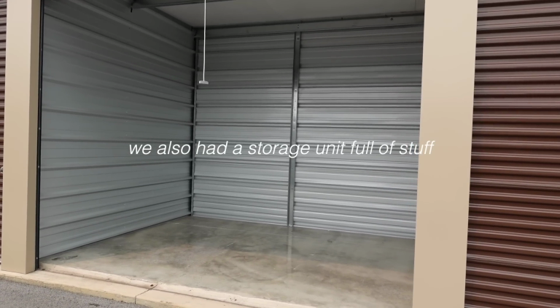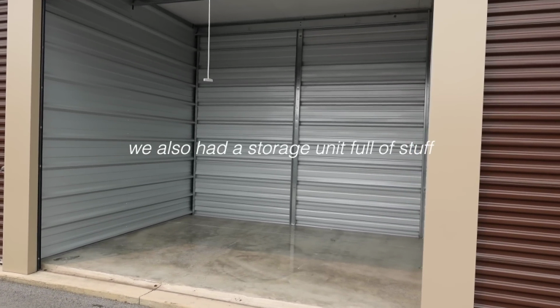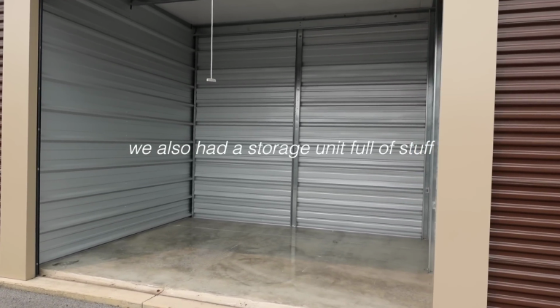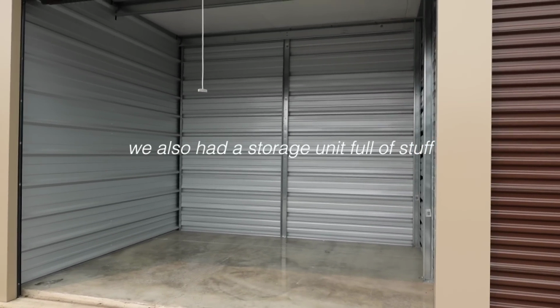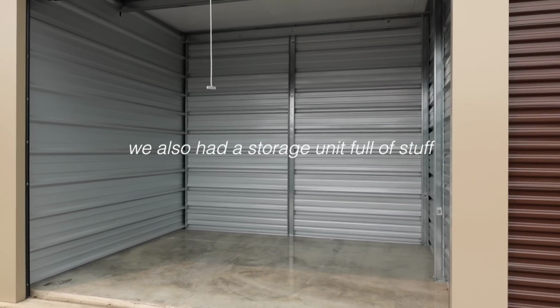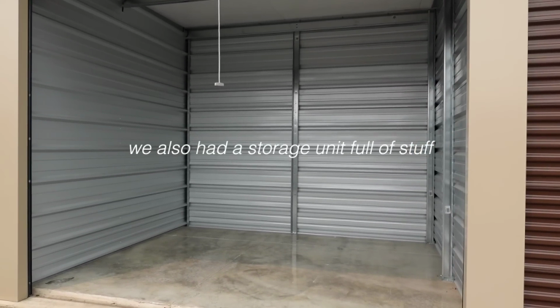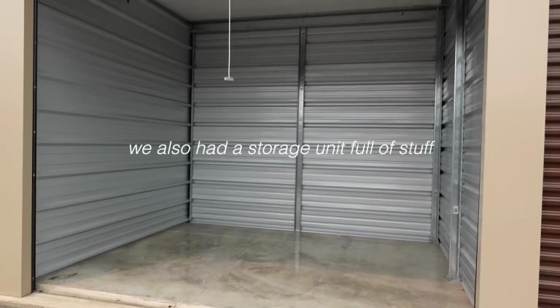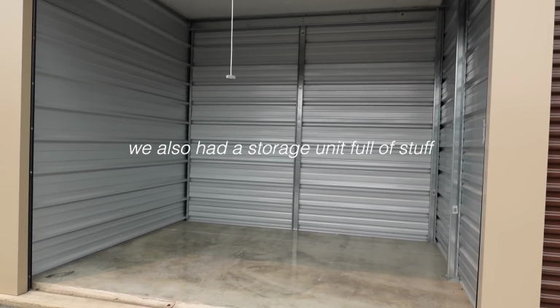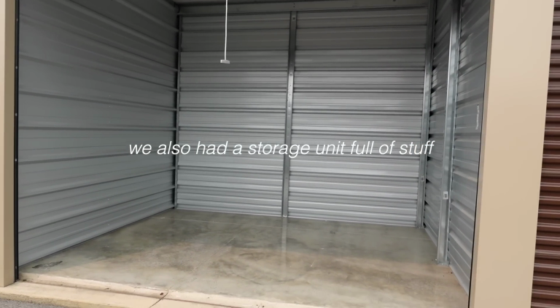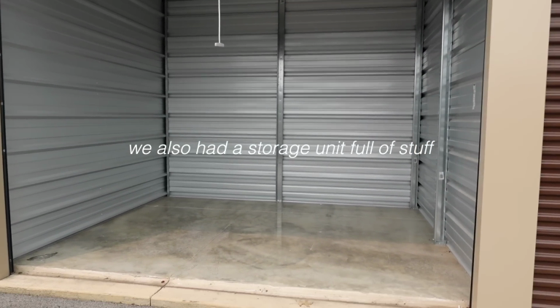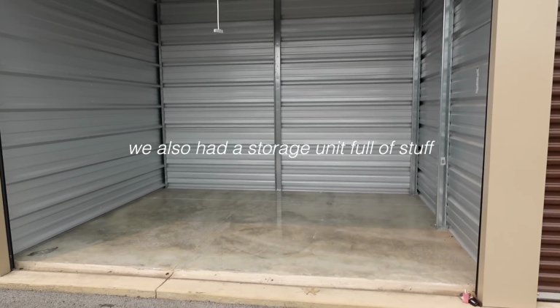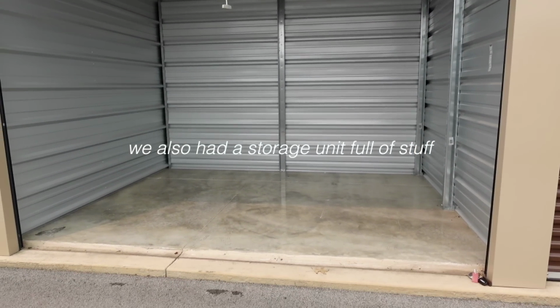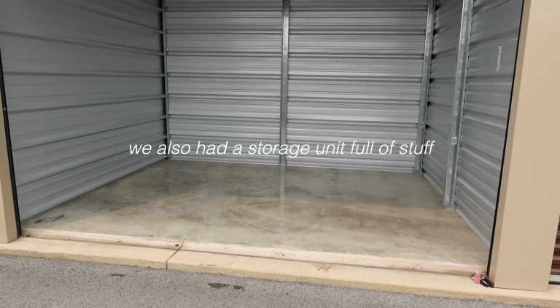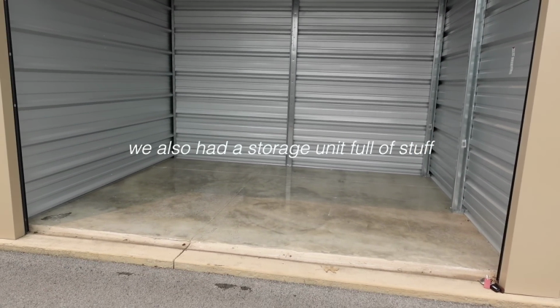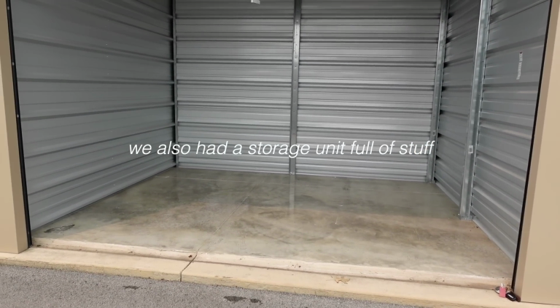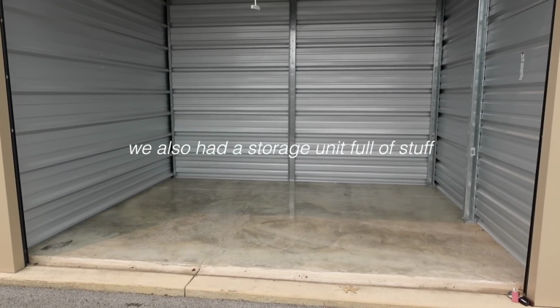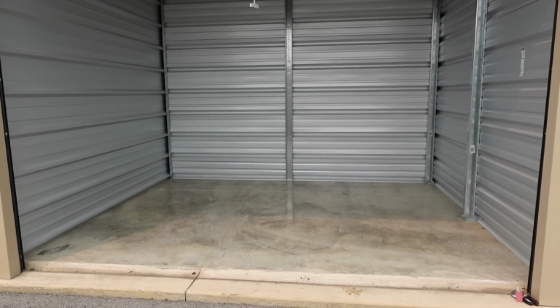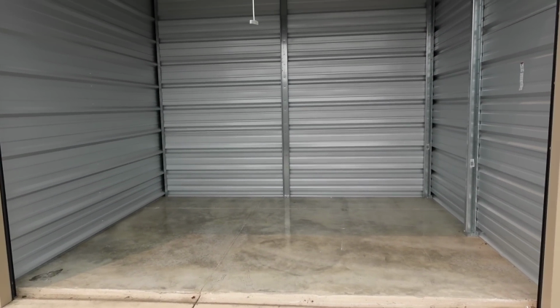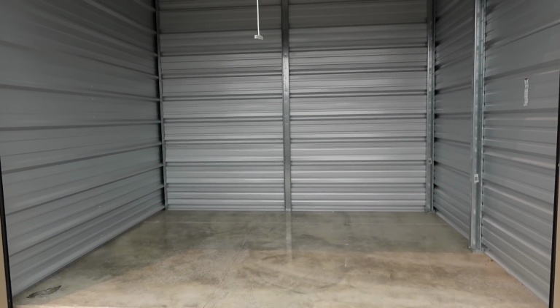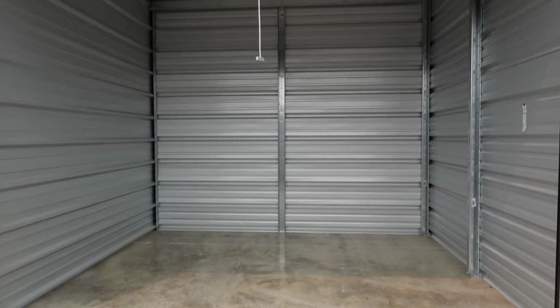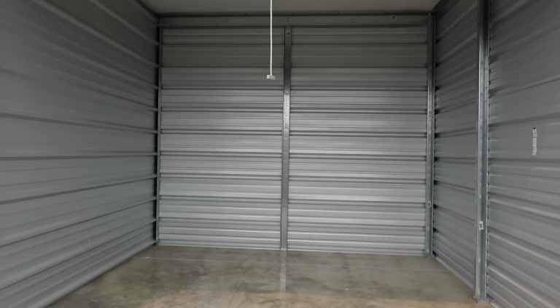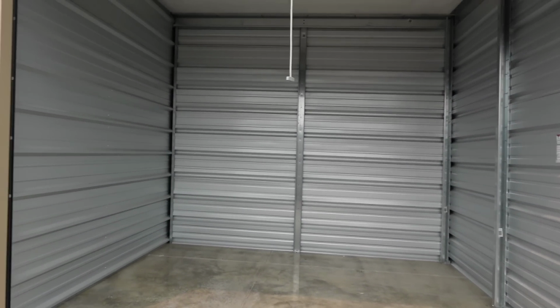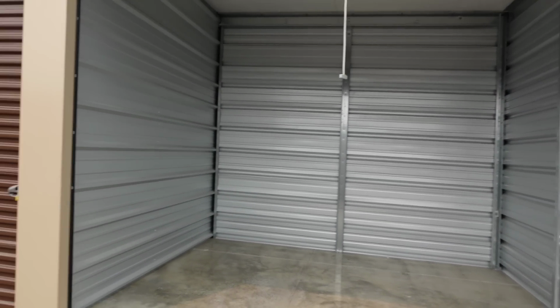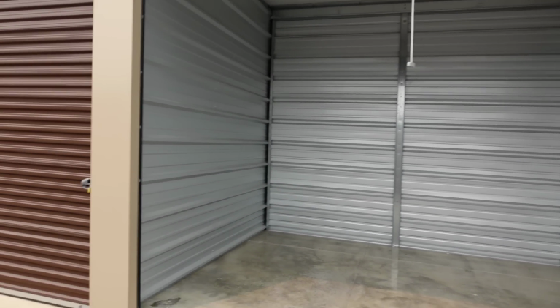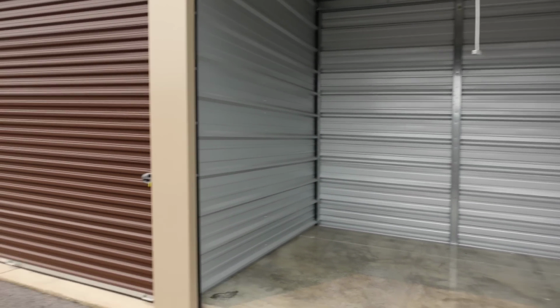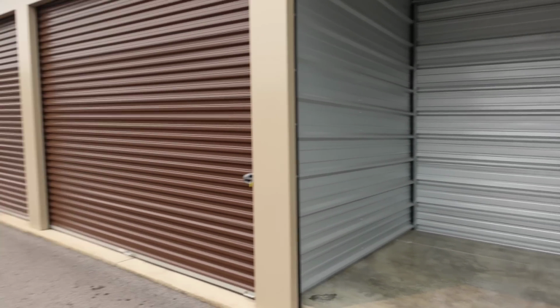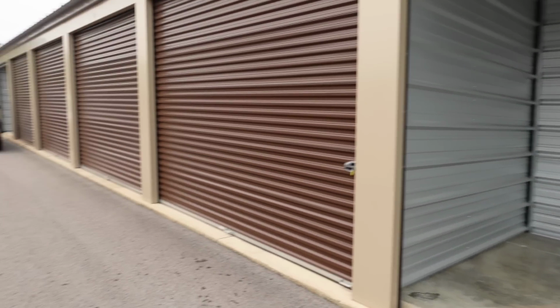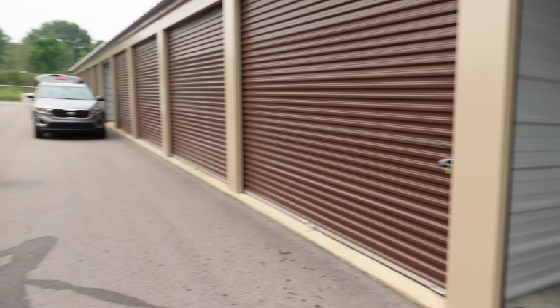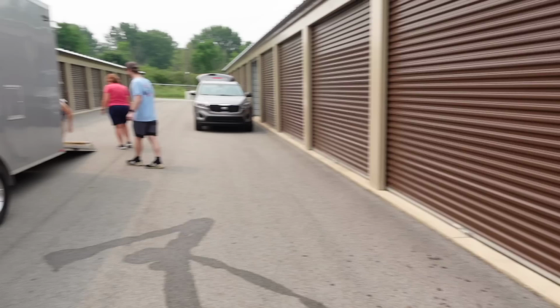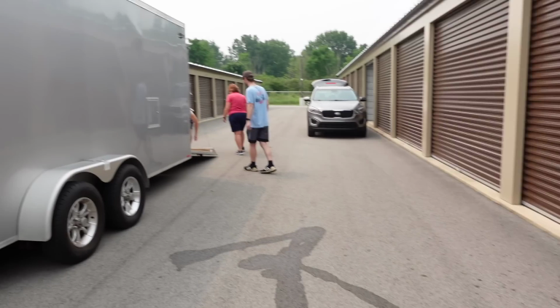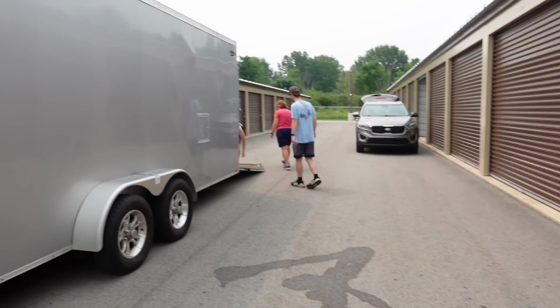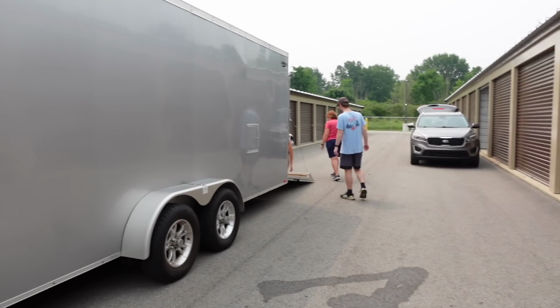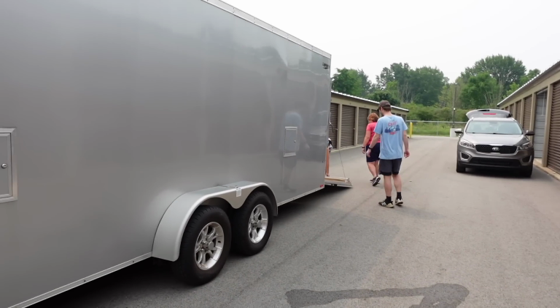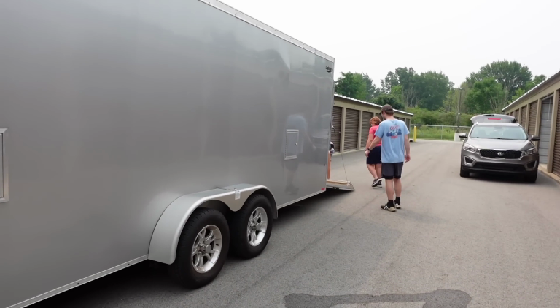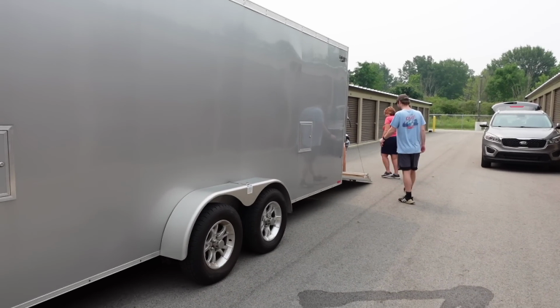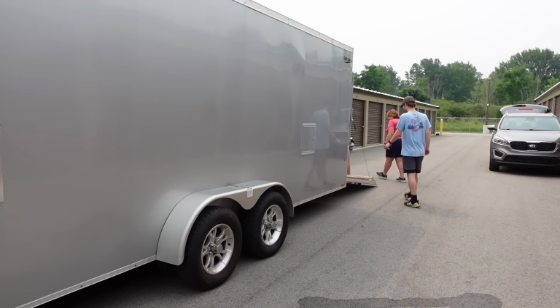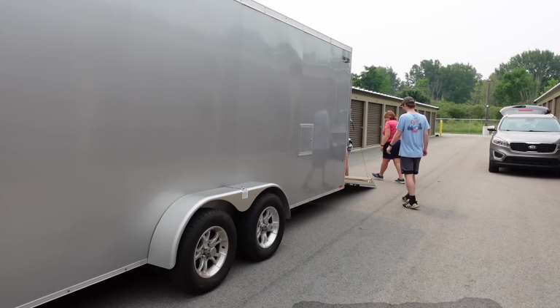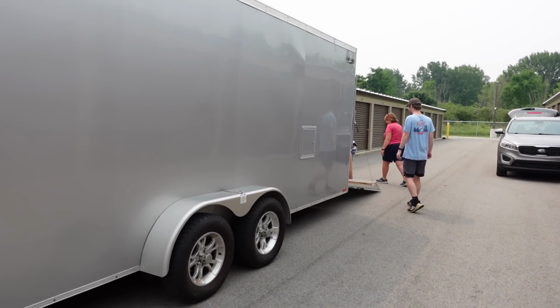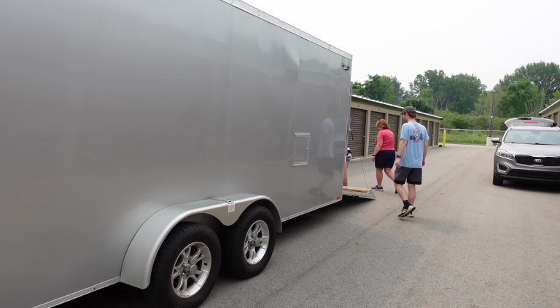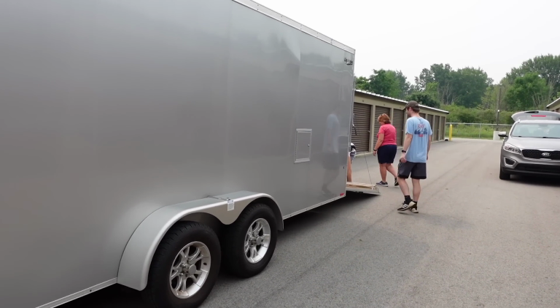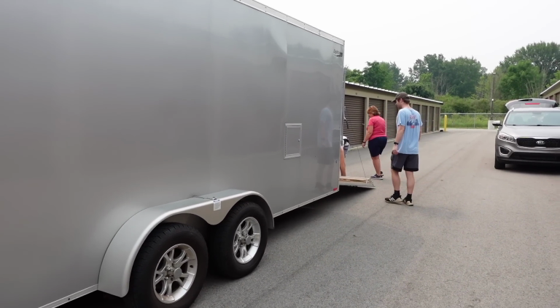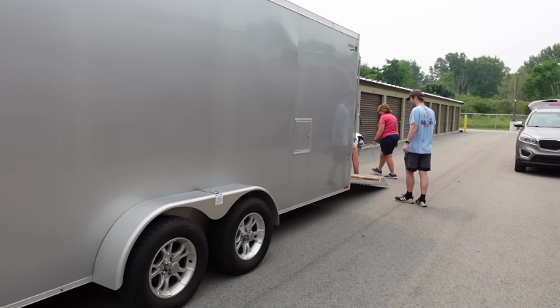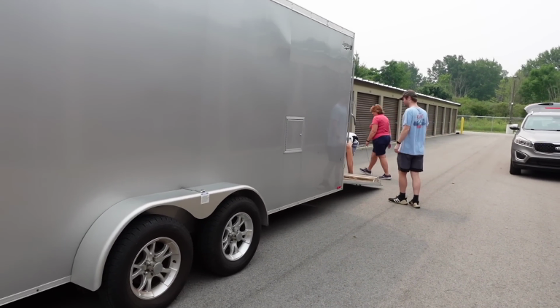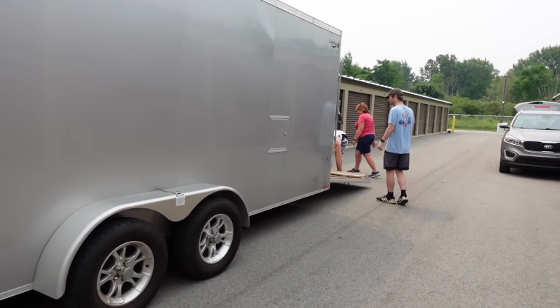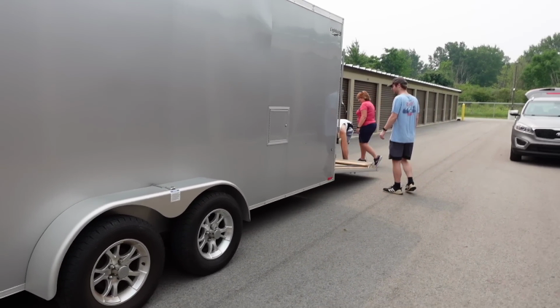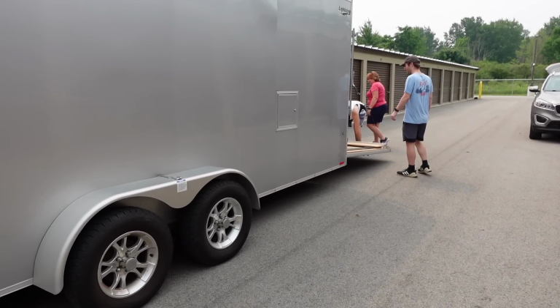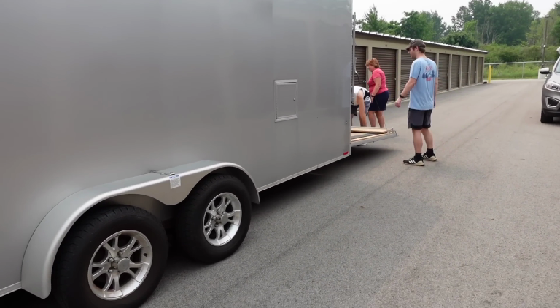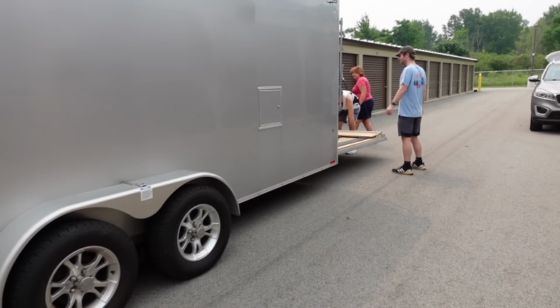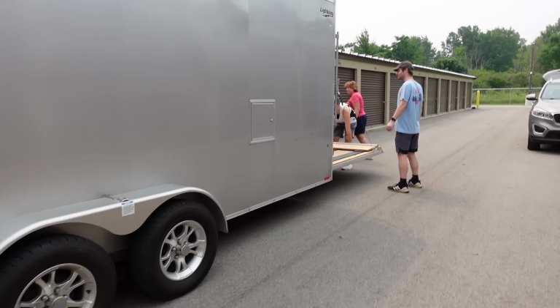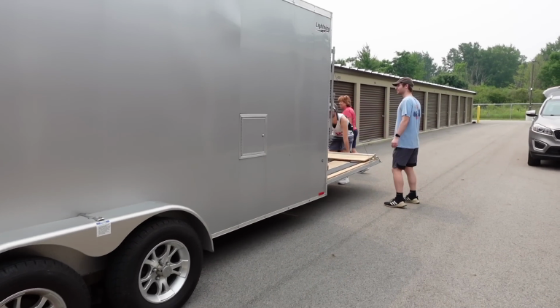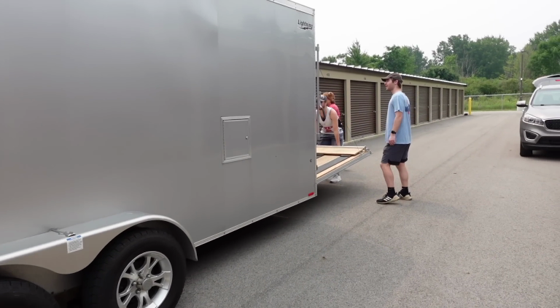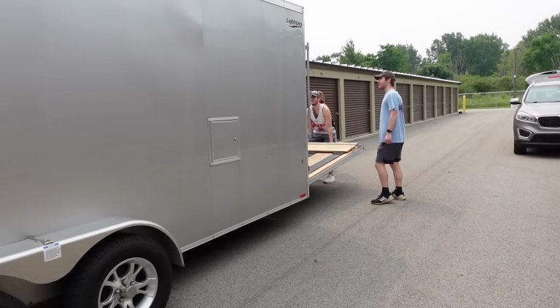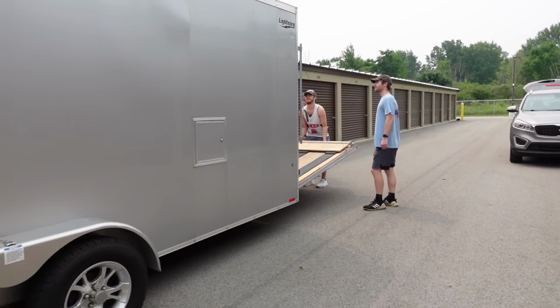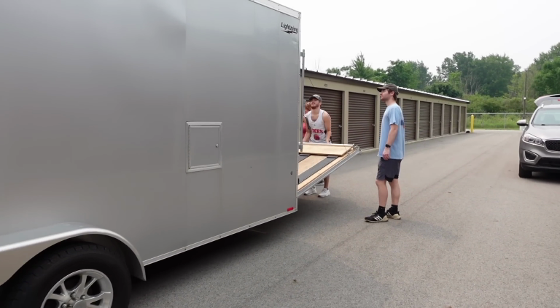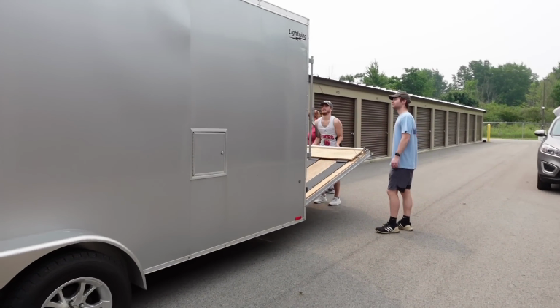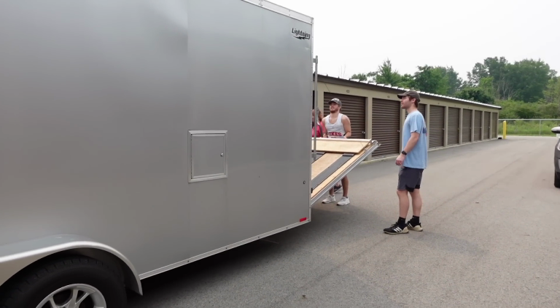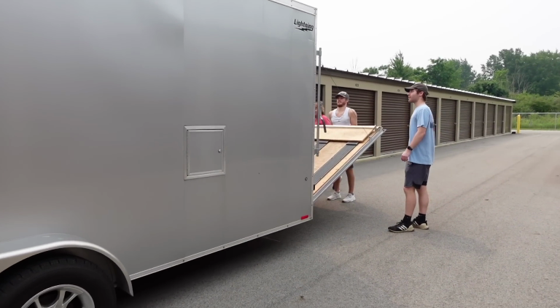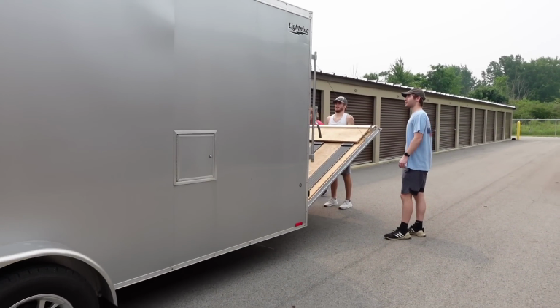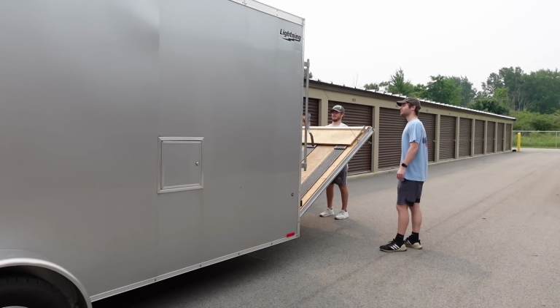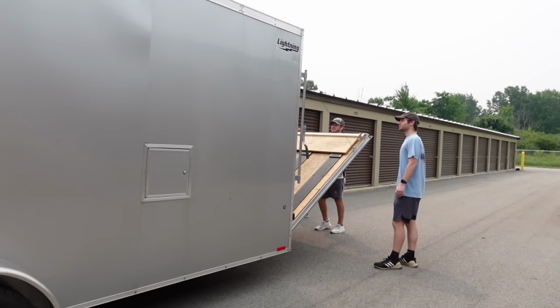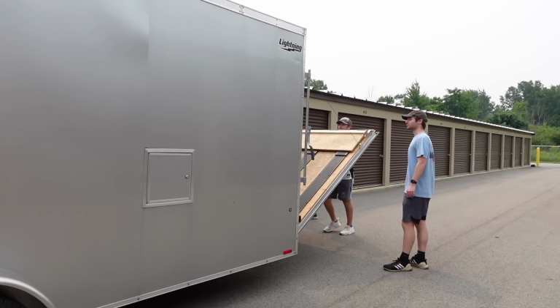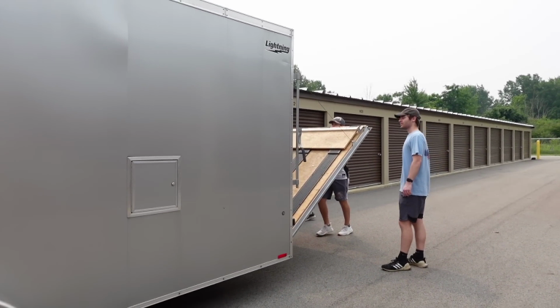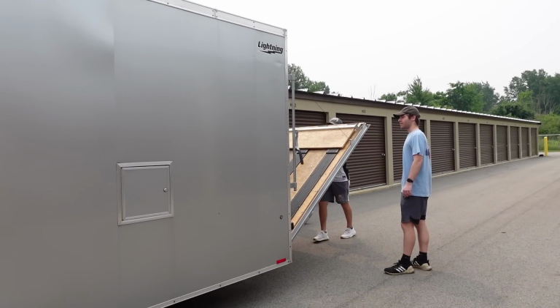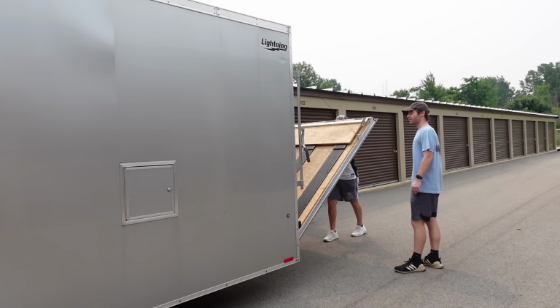Wow, we got it all! We did not think it was gonna fit, but it did. Now this thing is full to the brim.